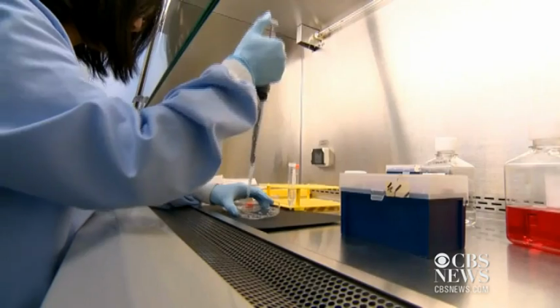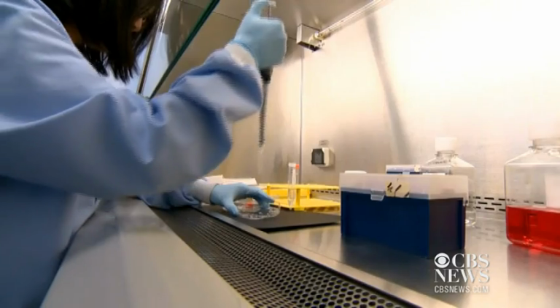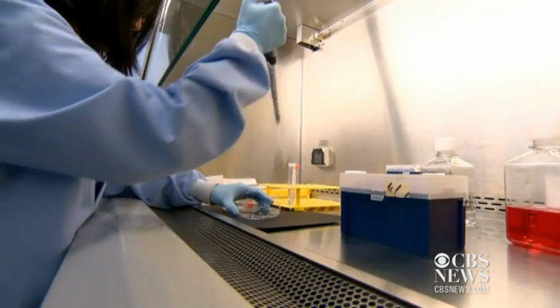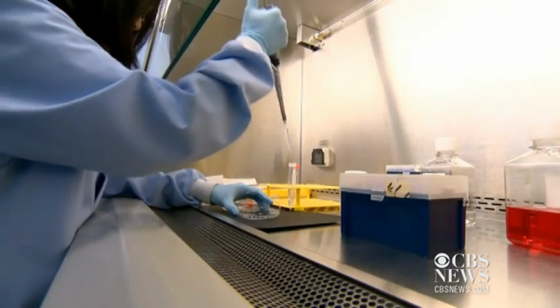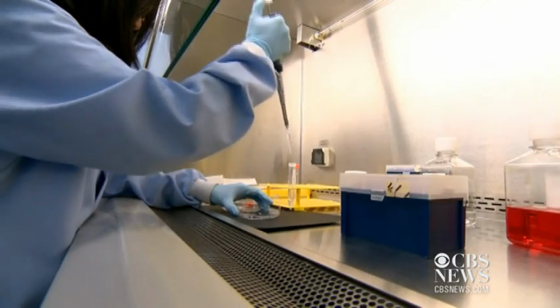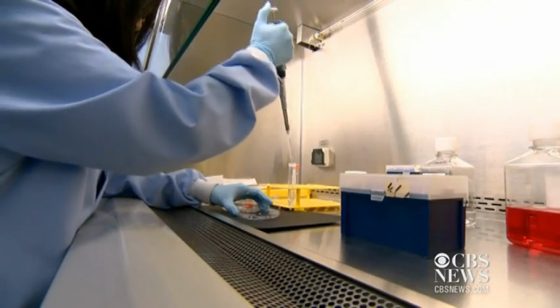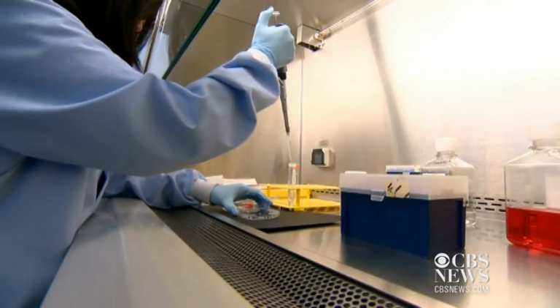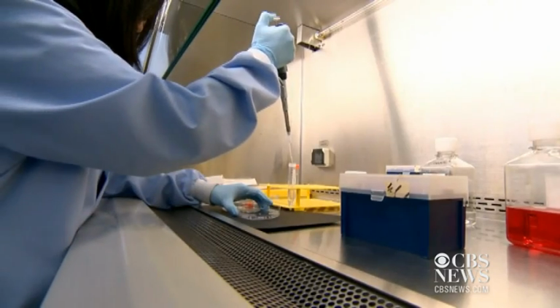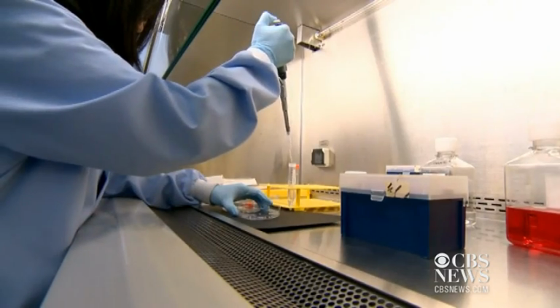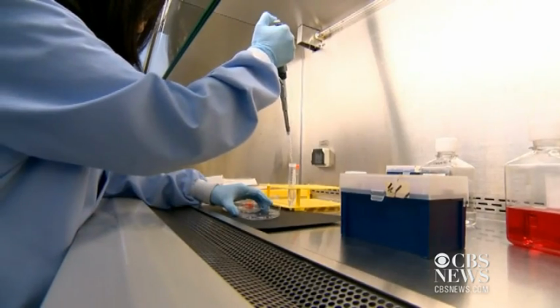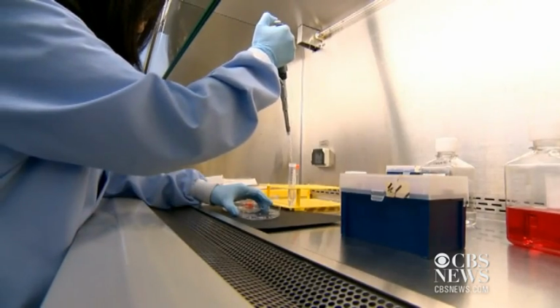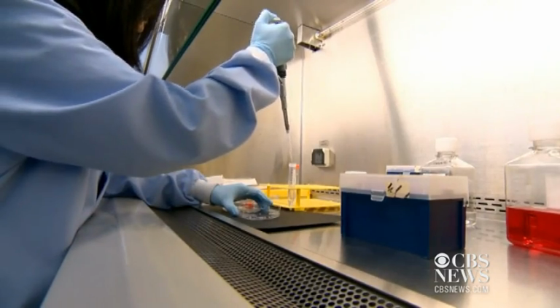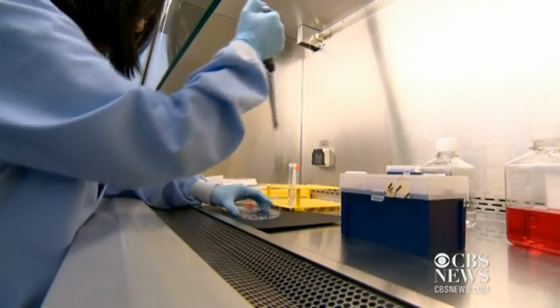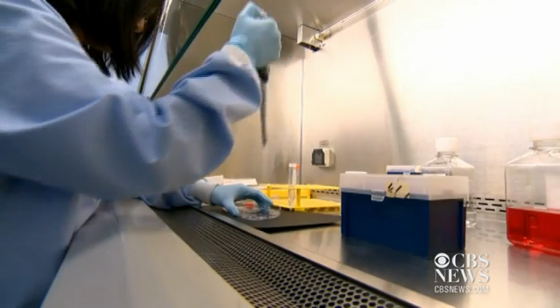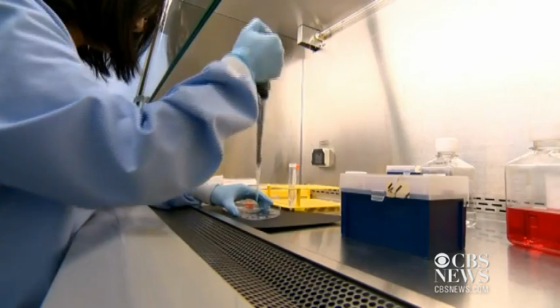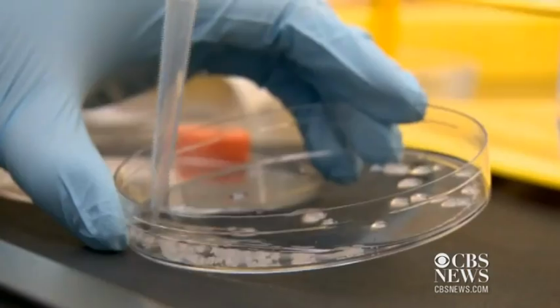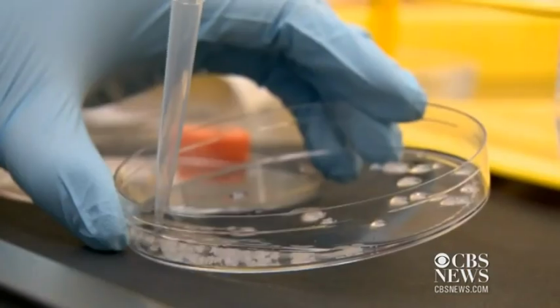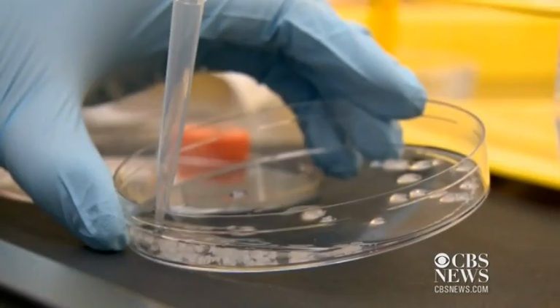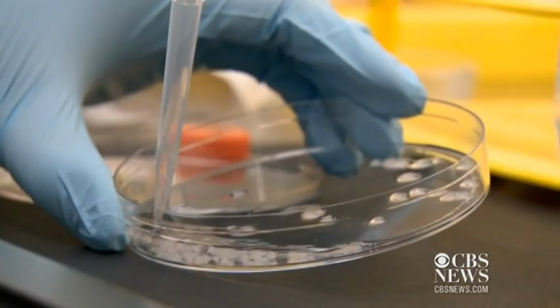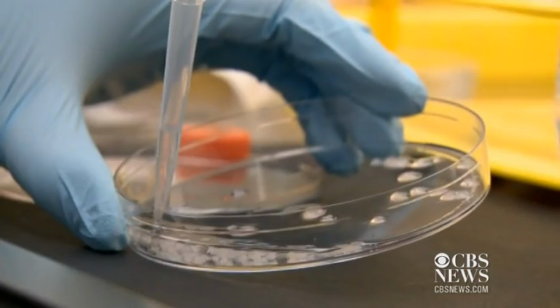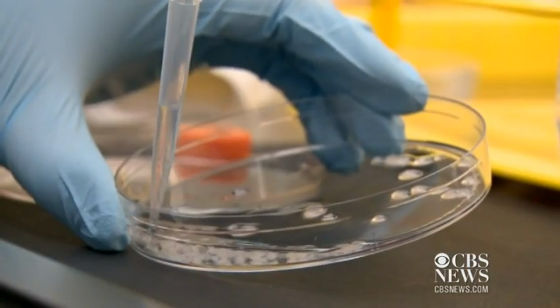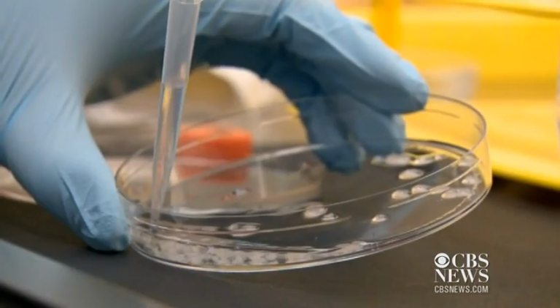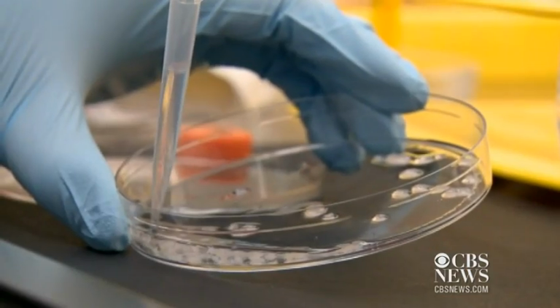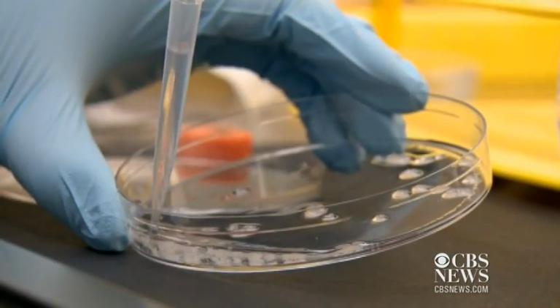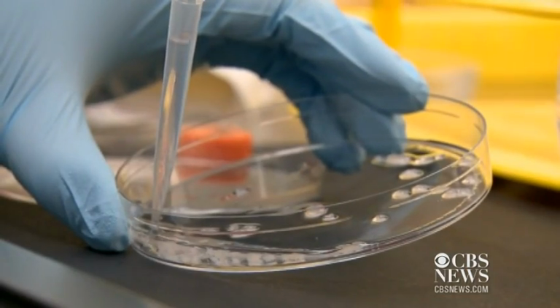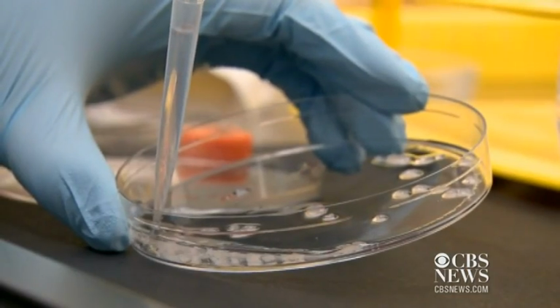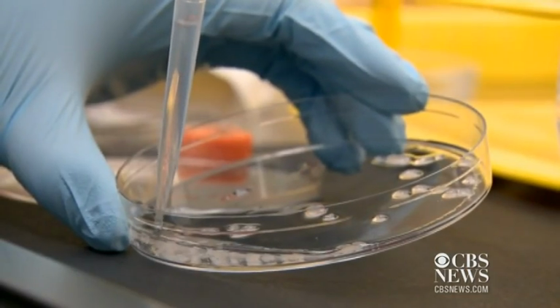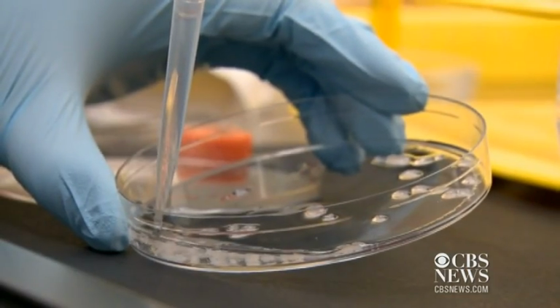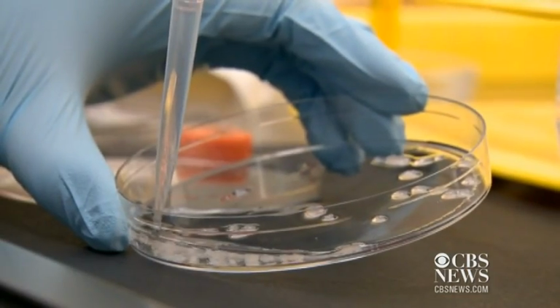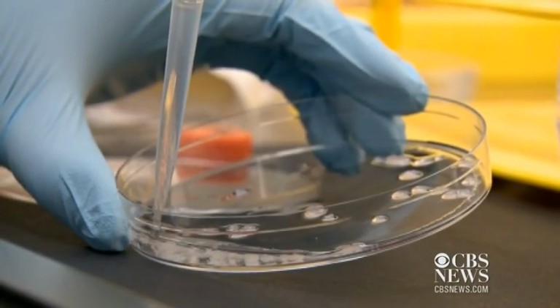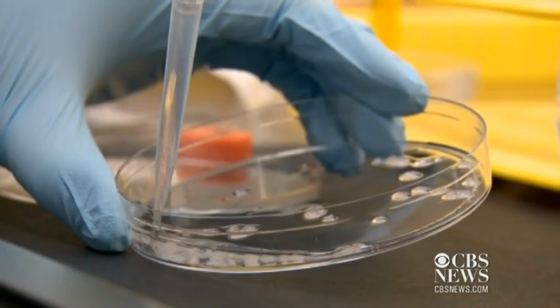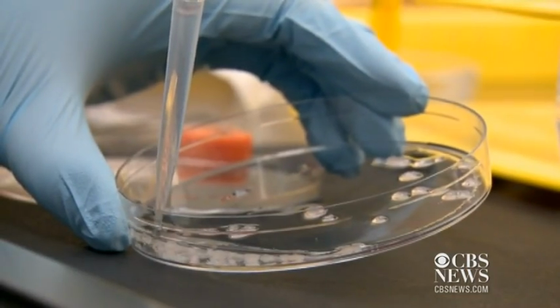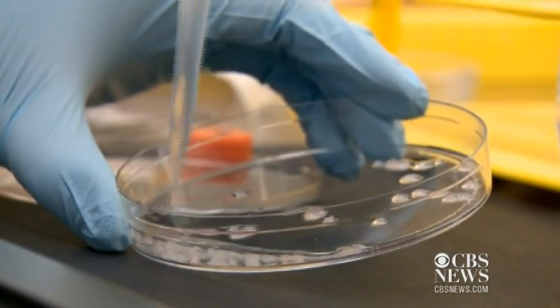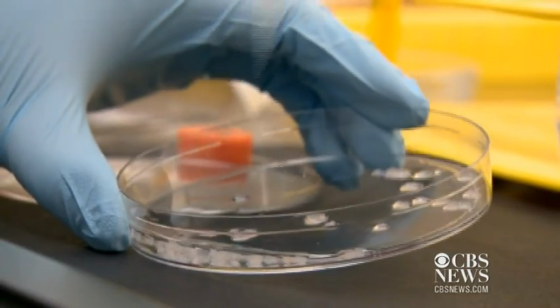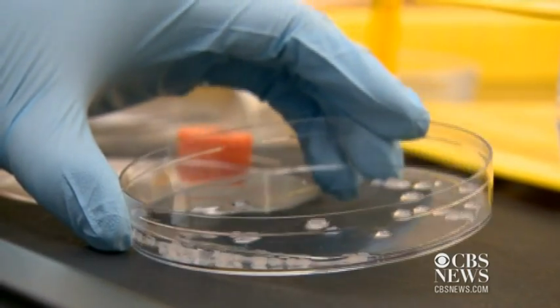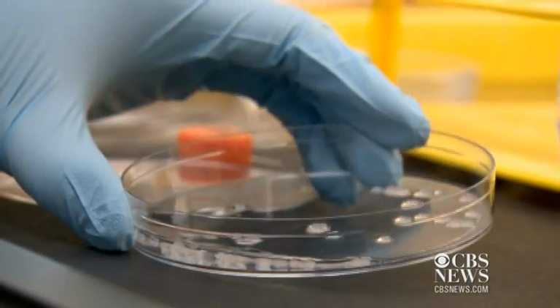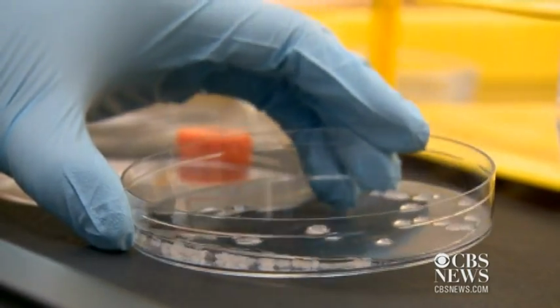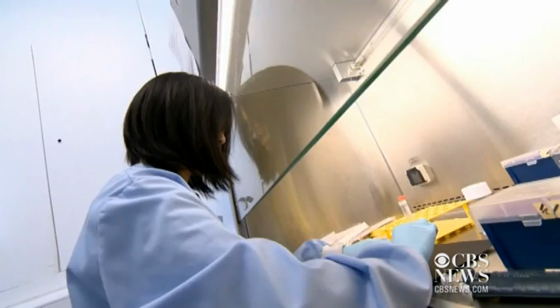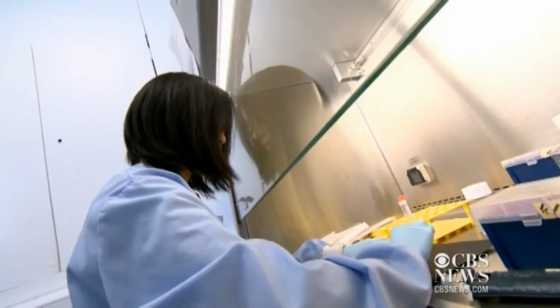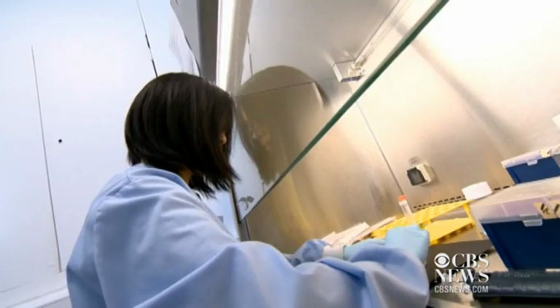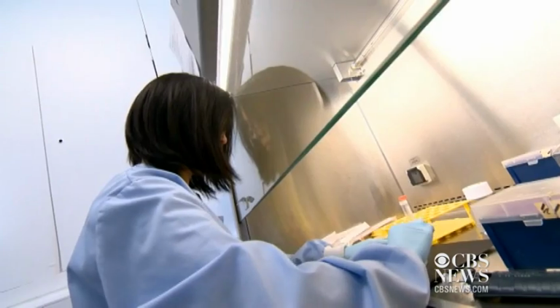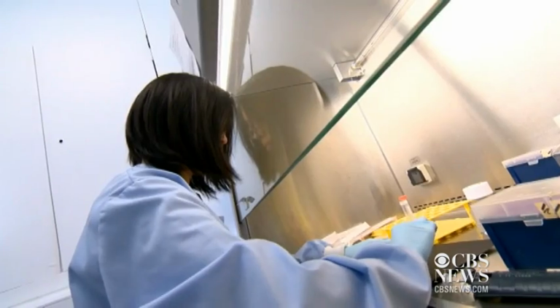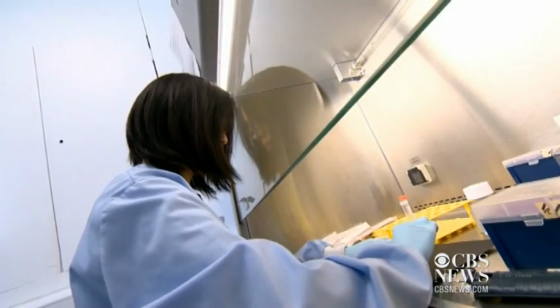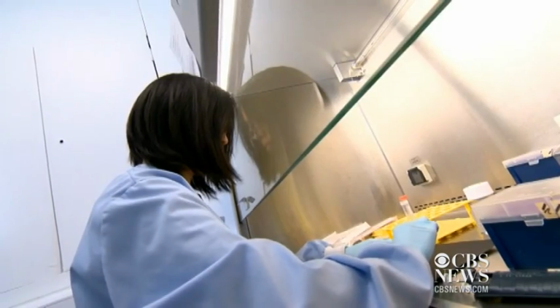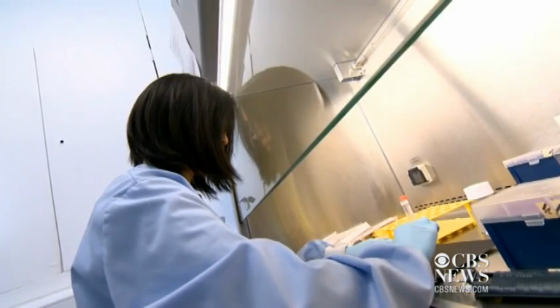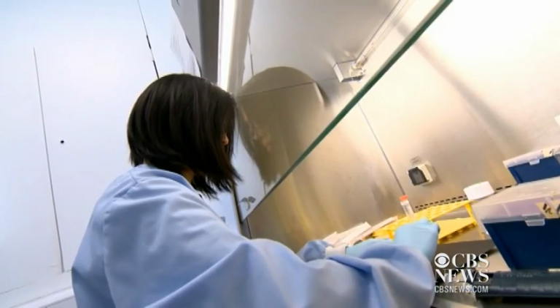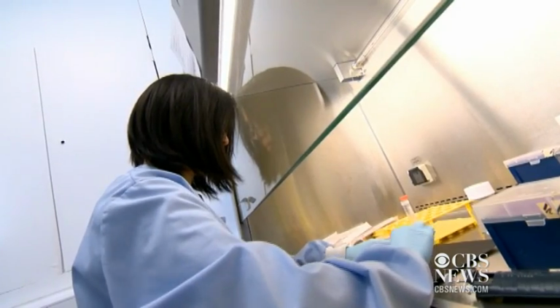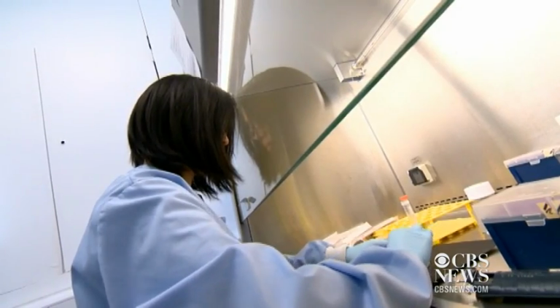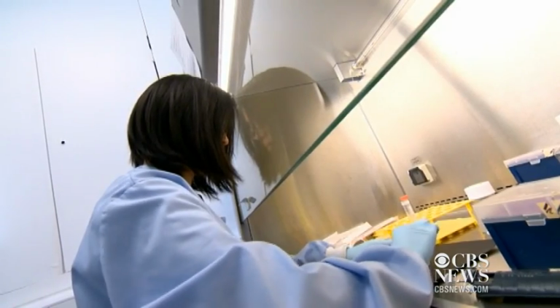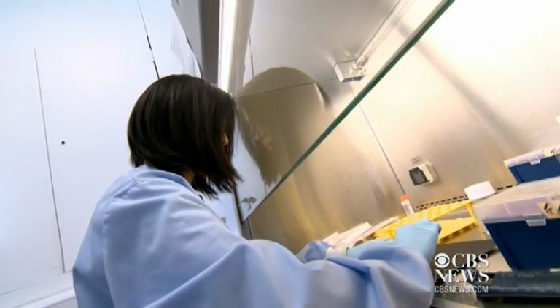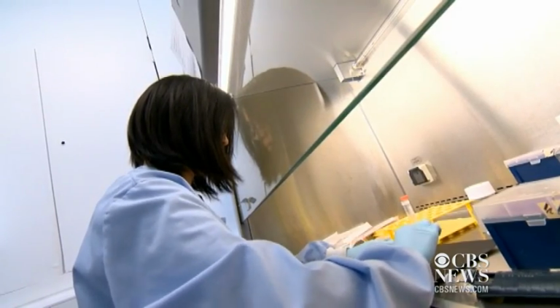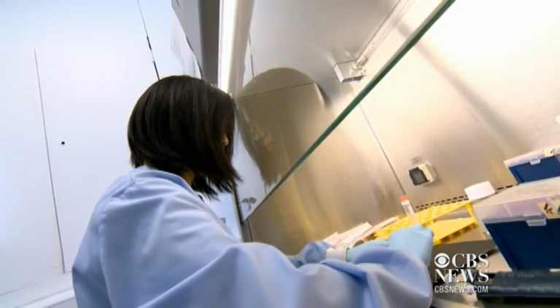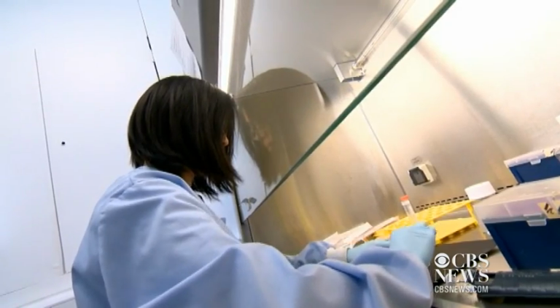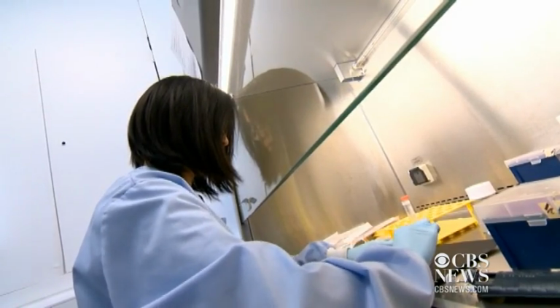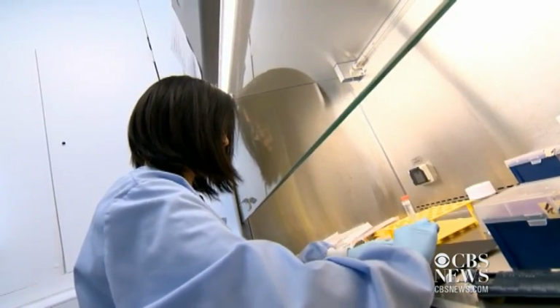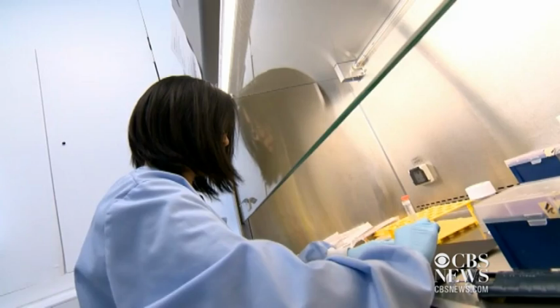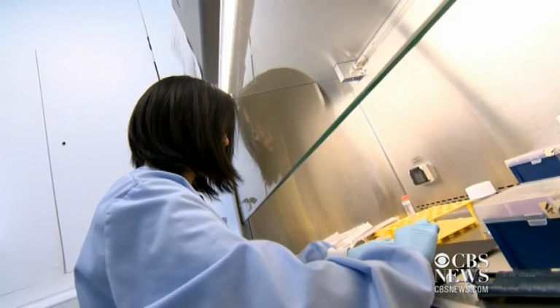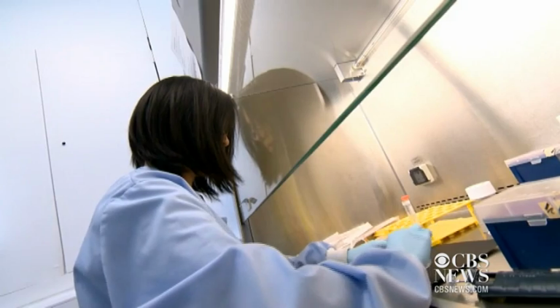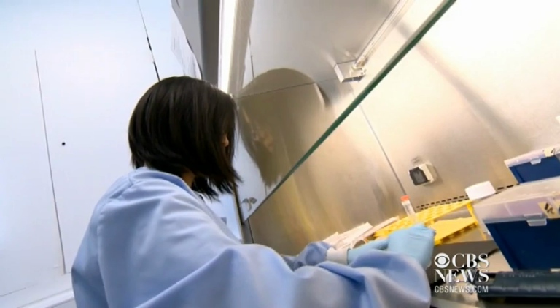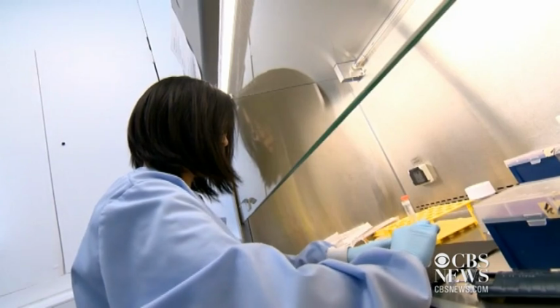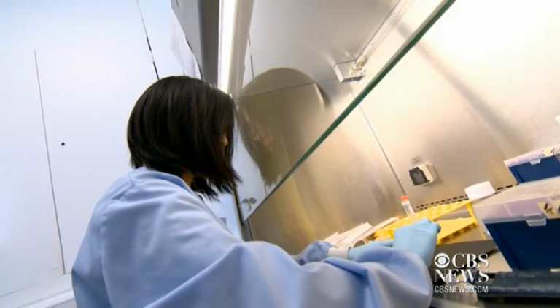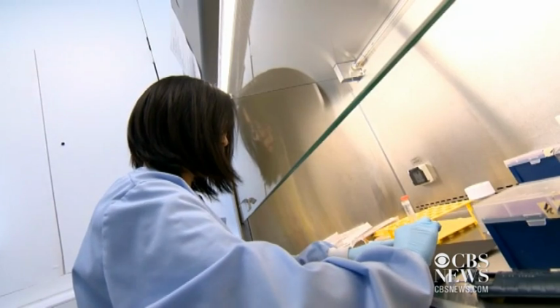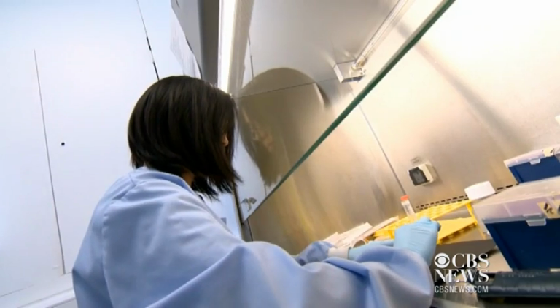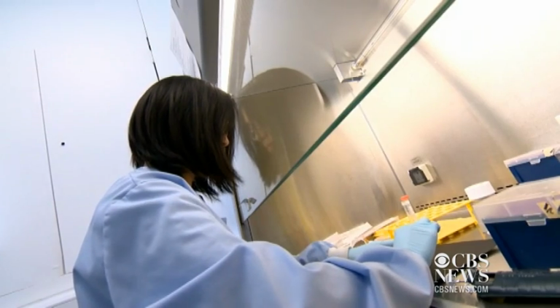Researchers say that while the idea is taking root, they still have a lot more work to do. Kitty Logan, CBS News, London.